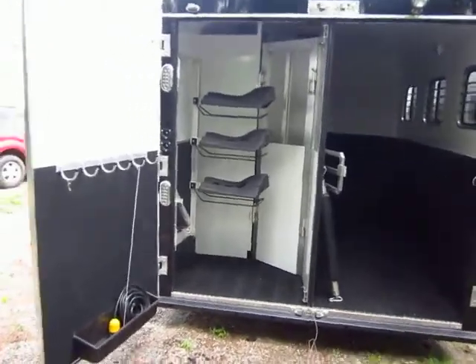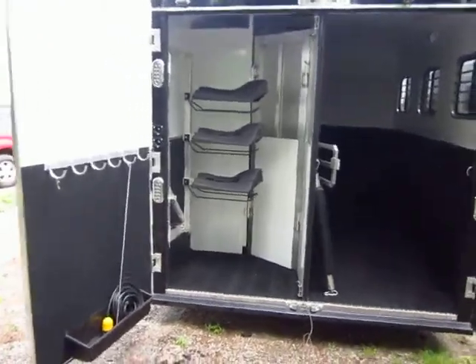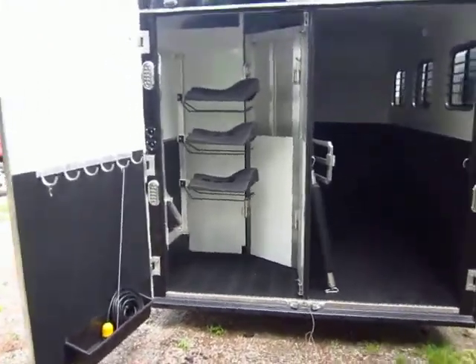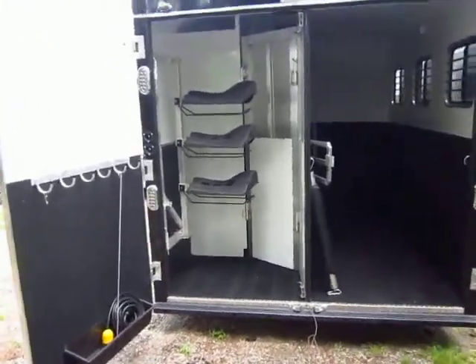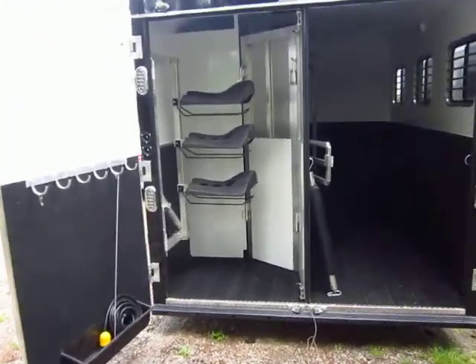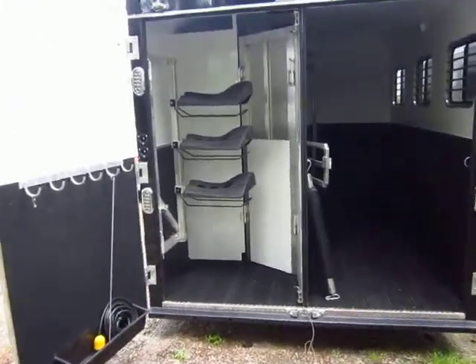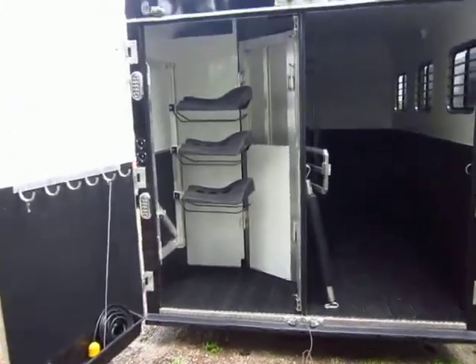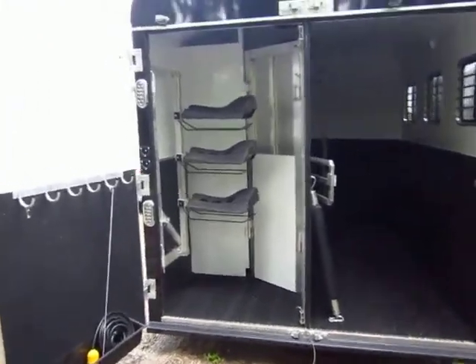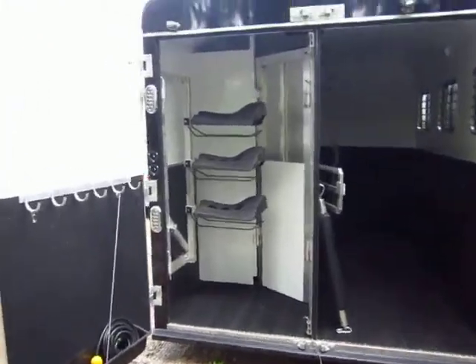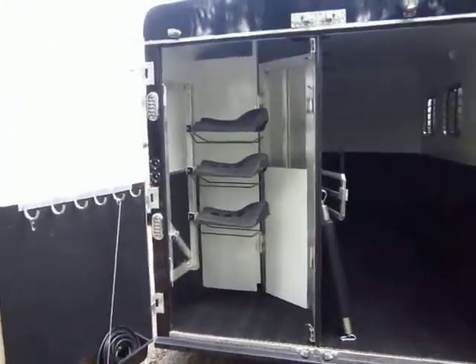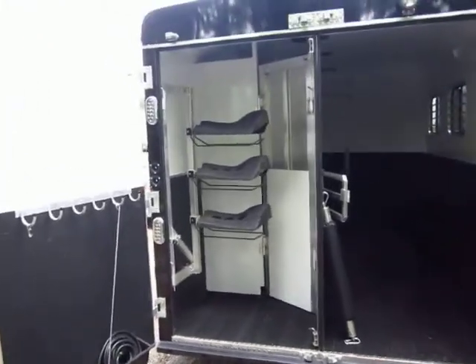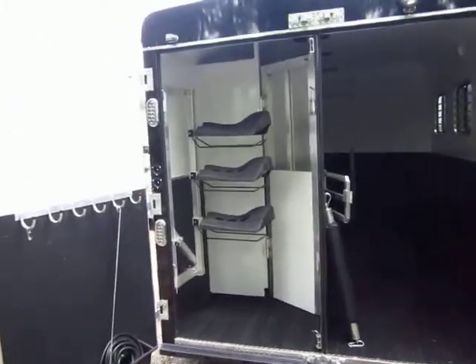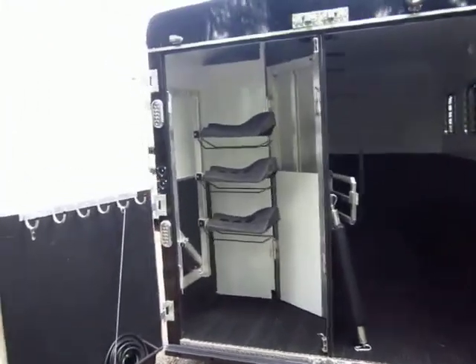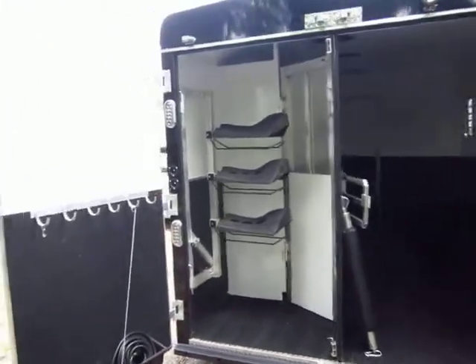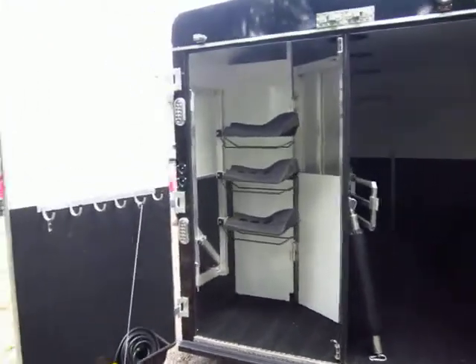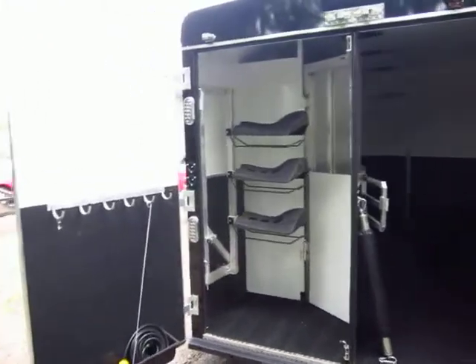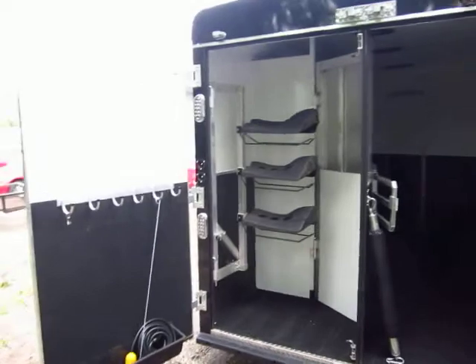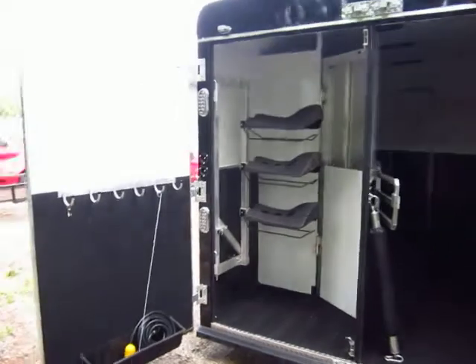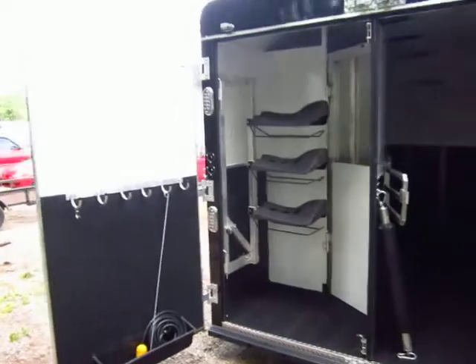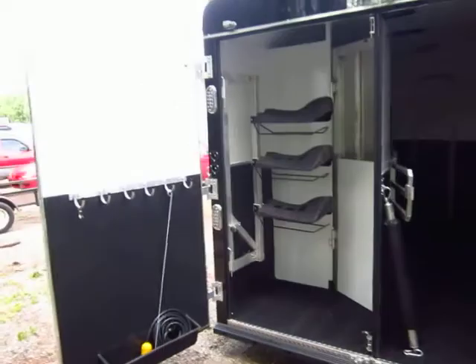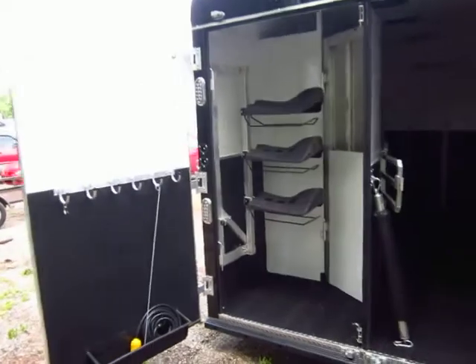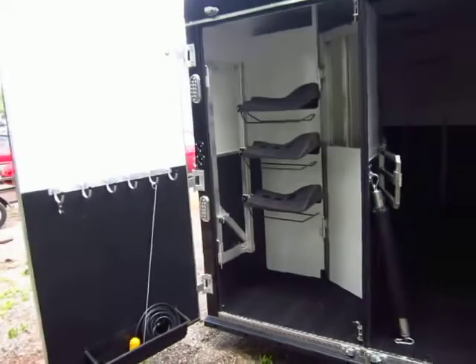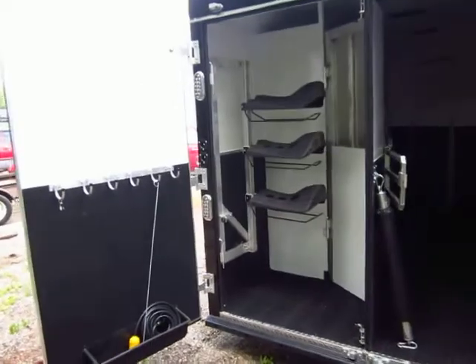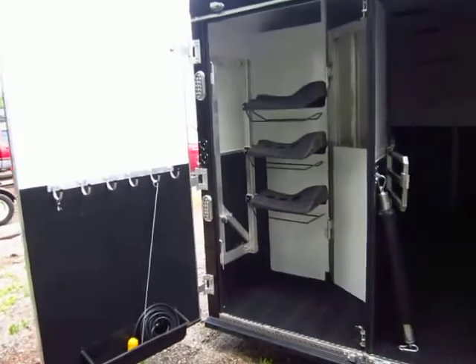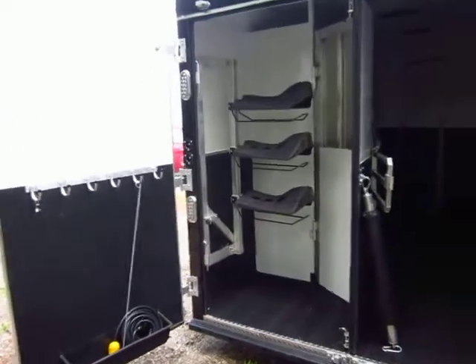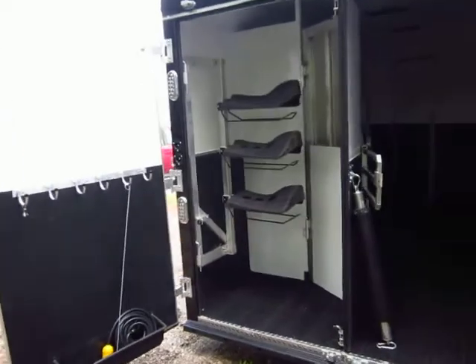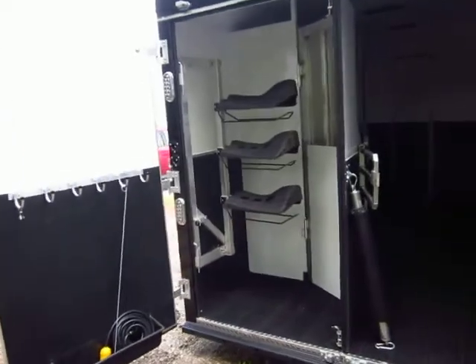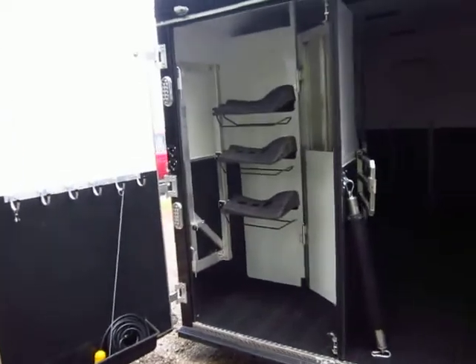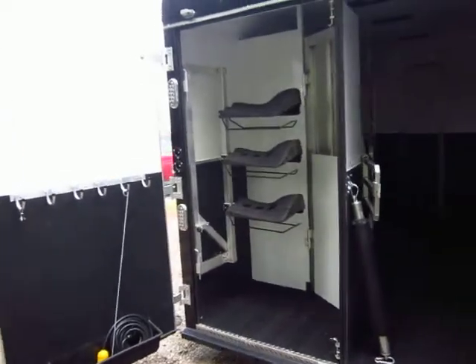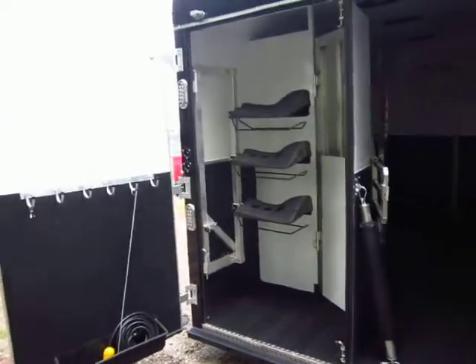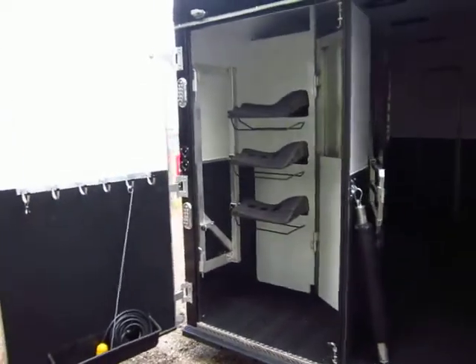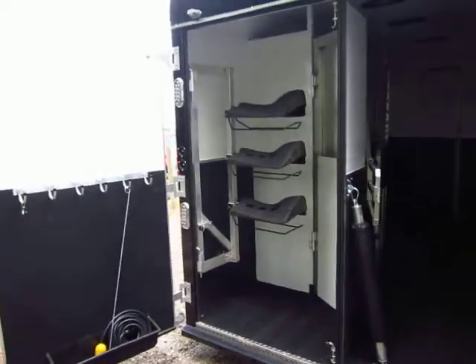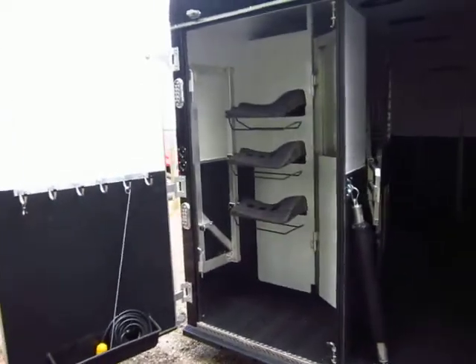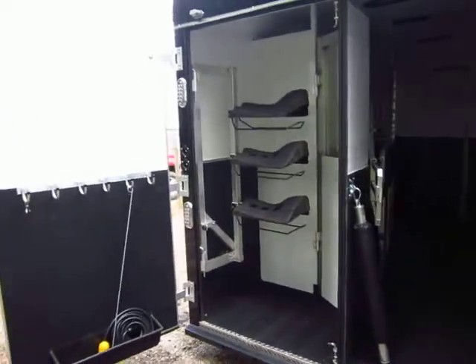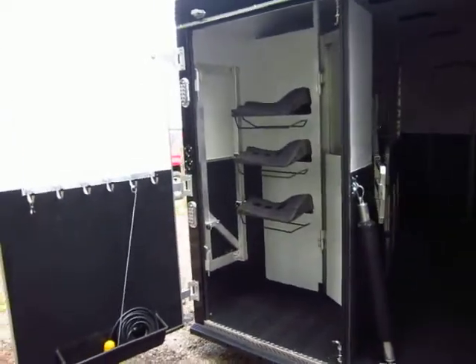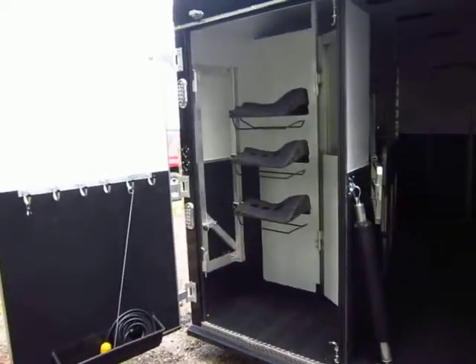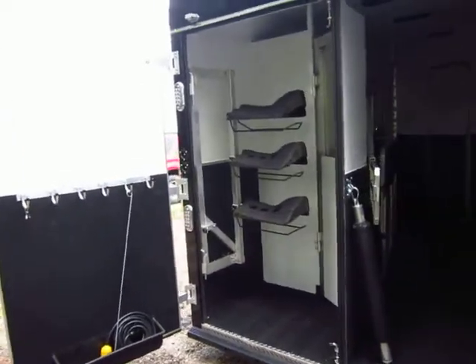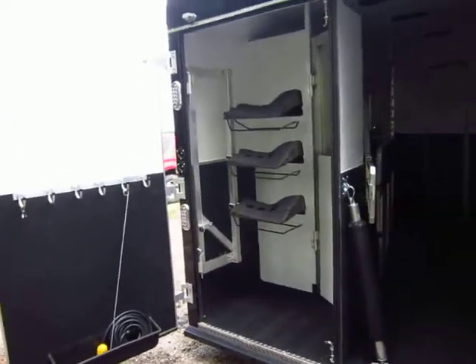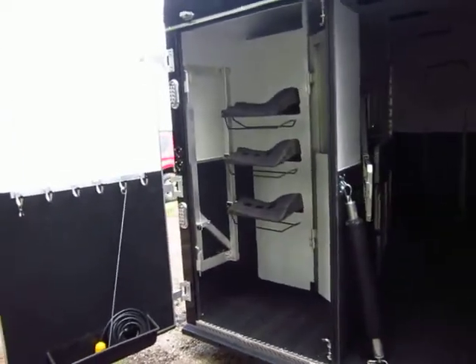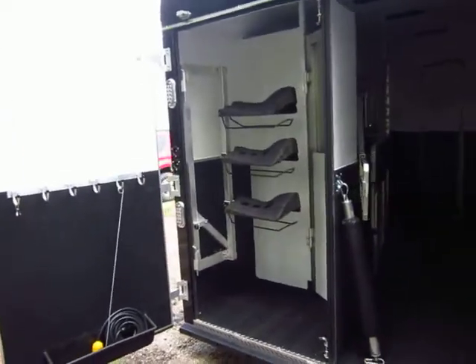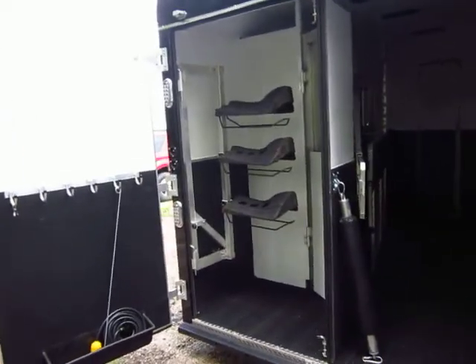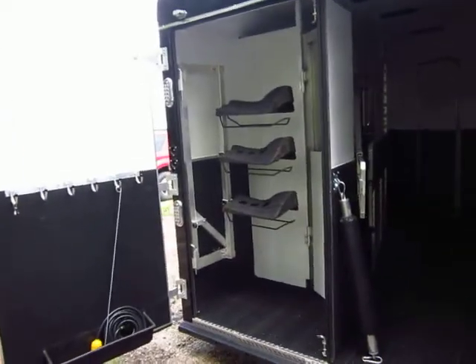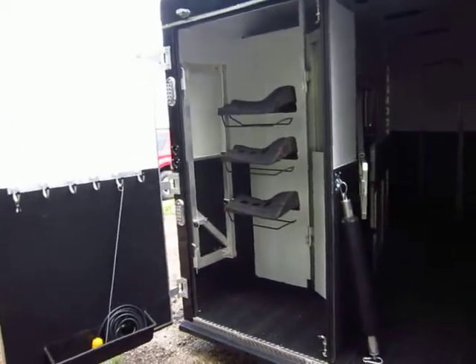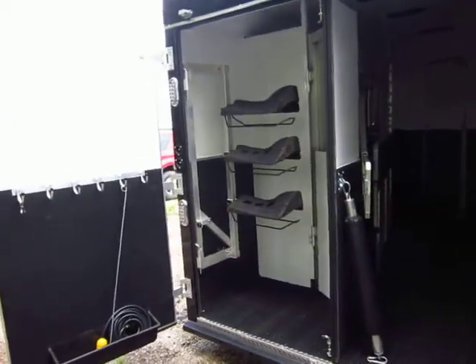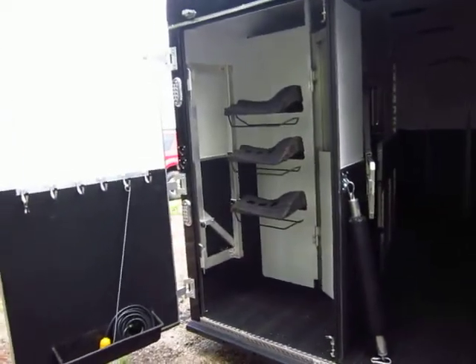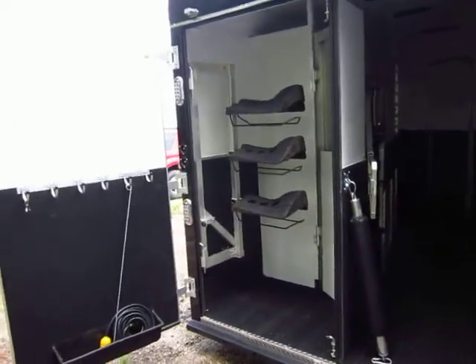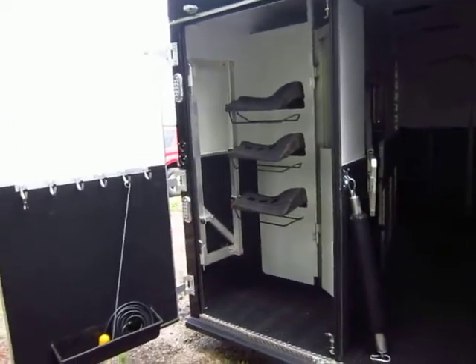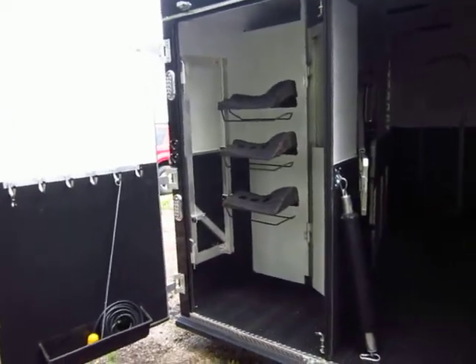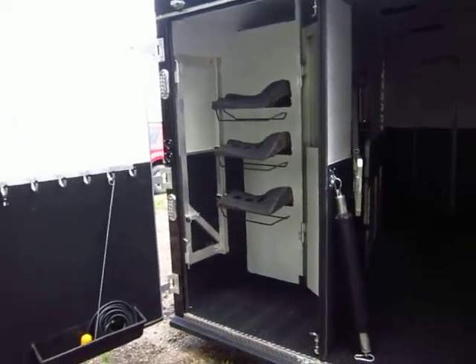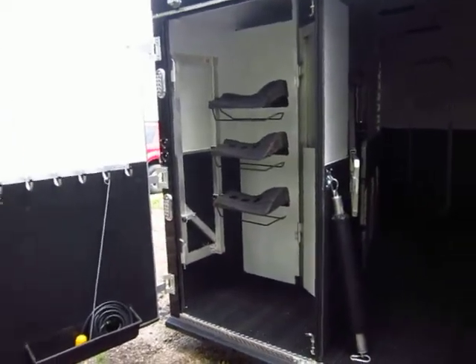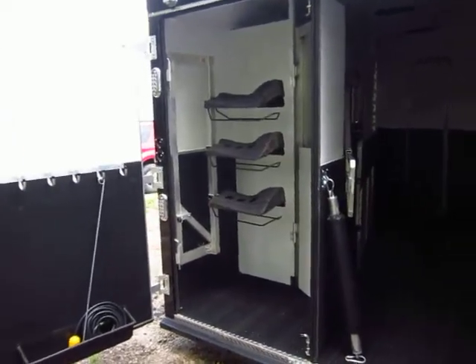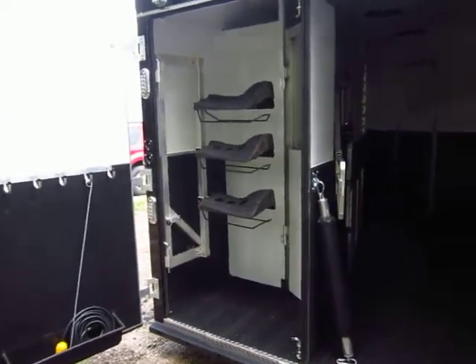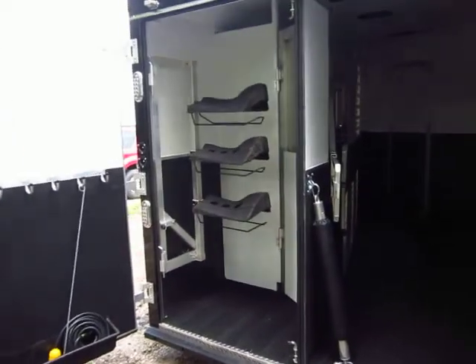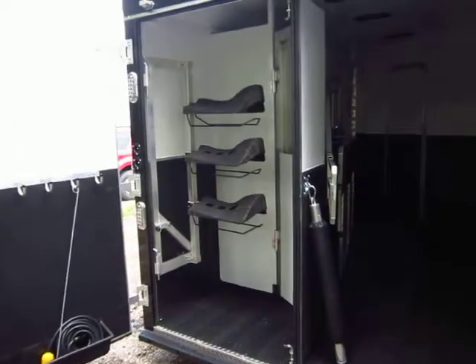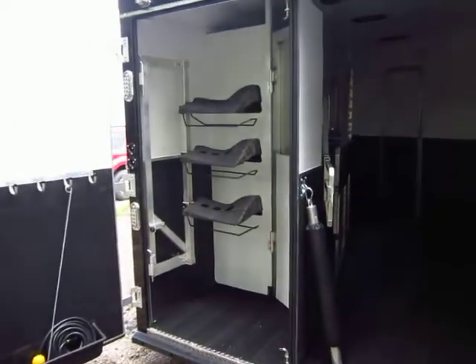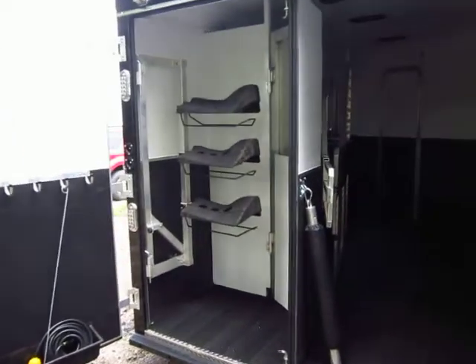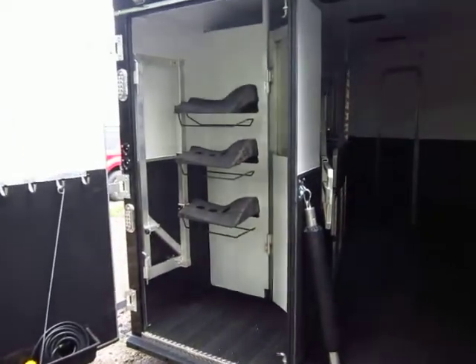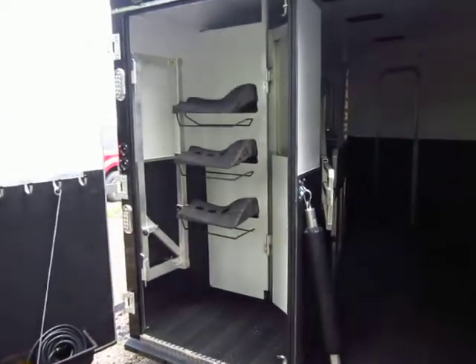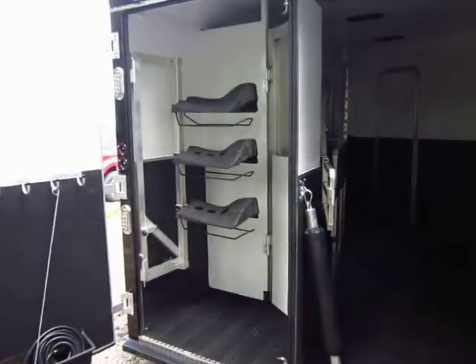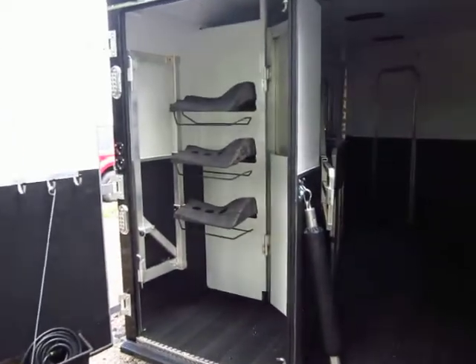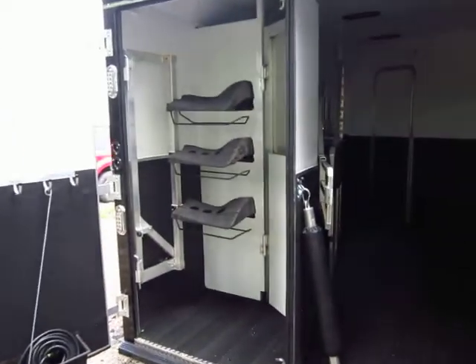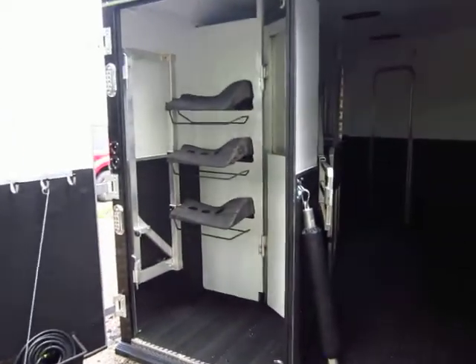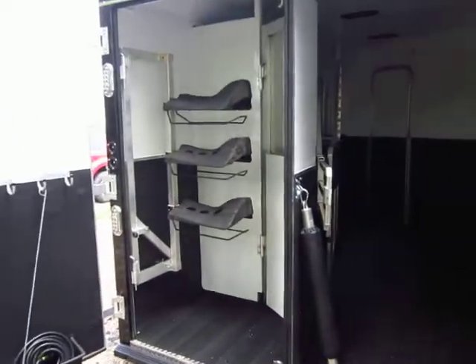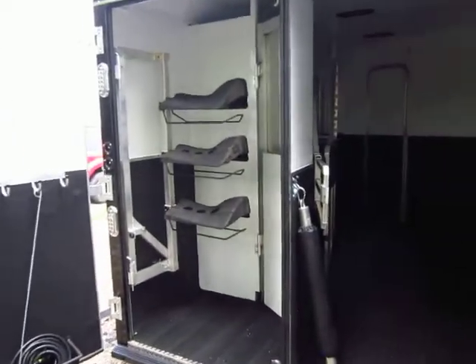Your 3-place saddle rack right there. You pull a little lever and that will telescope out to you, so it's easier to load and unload your saddles and your blankets.